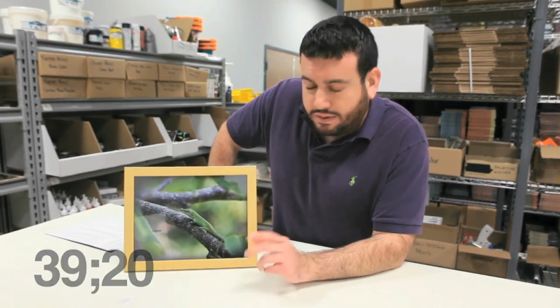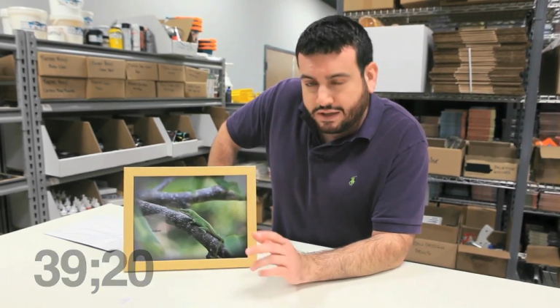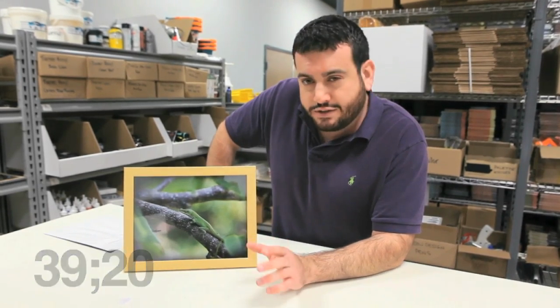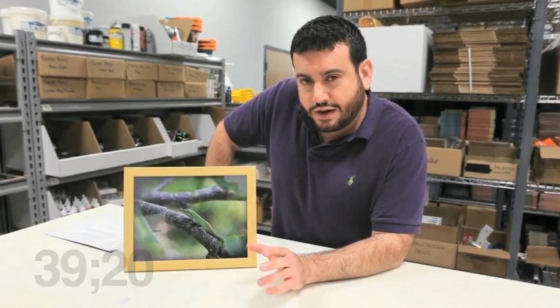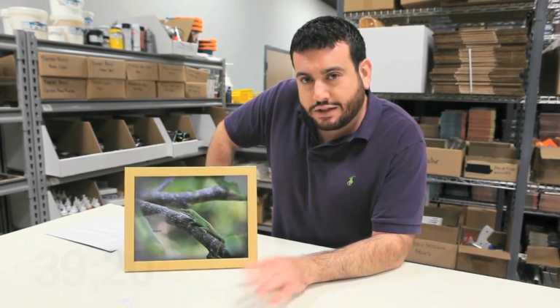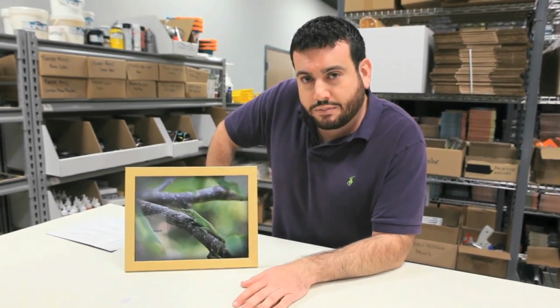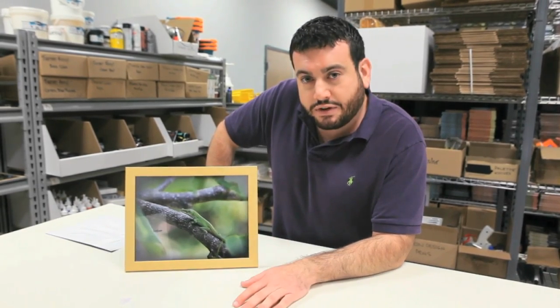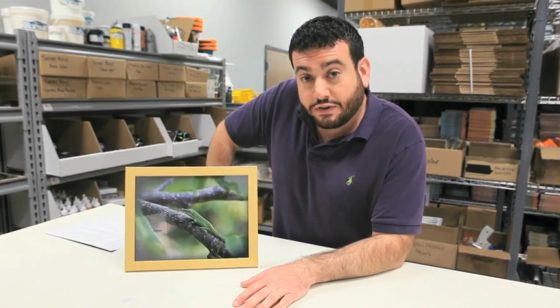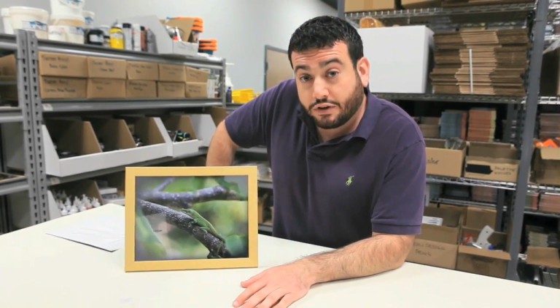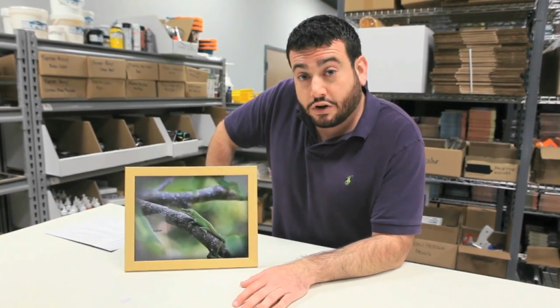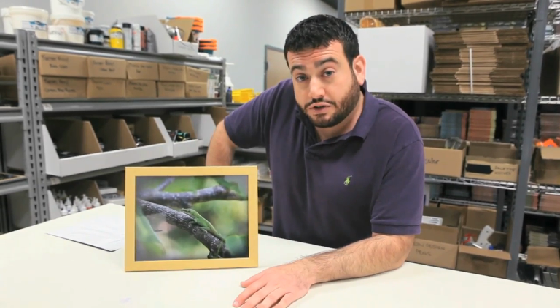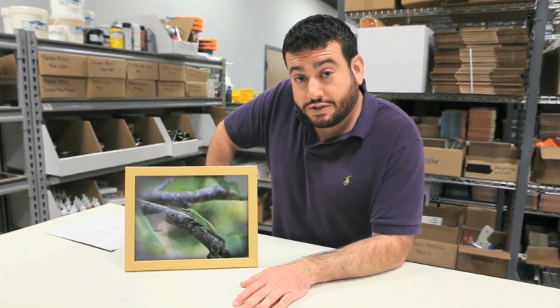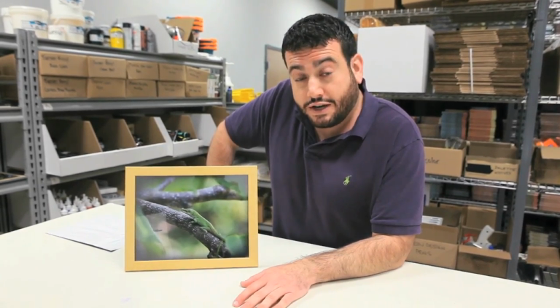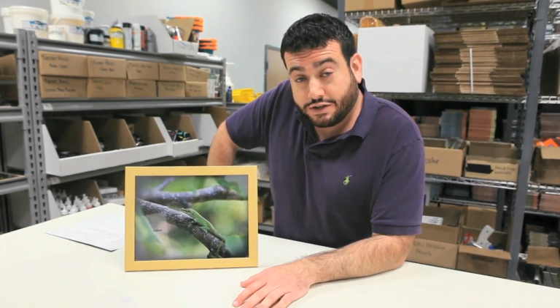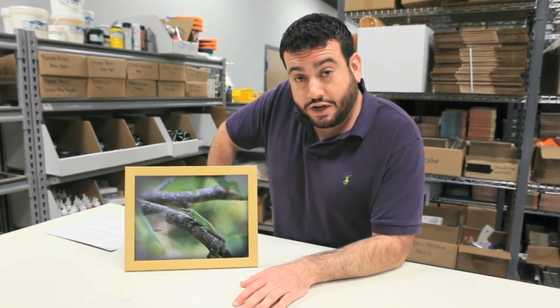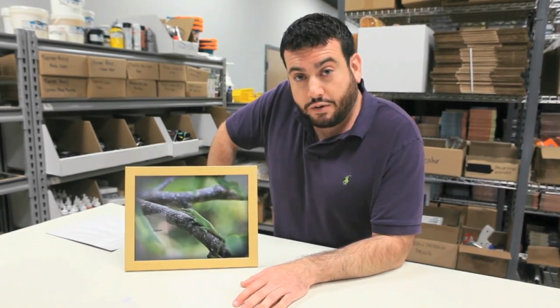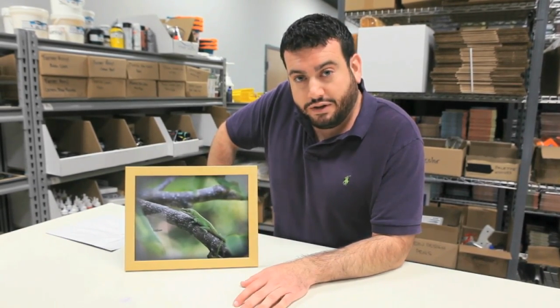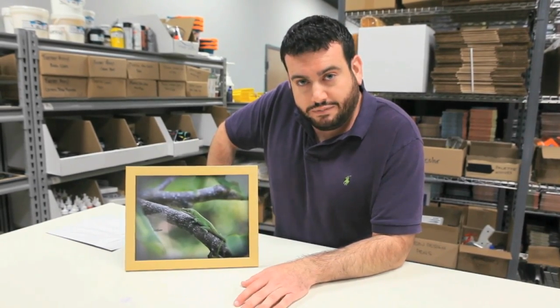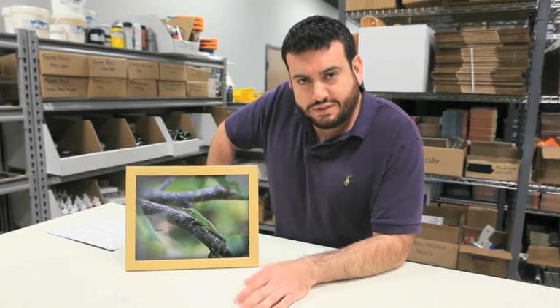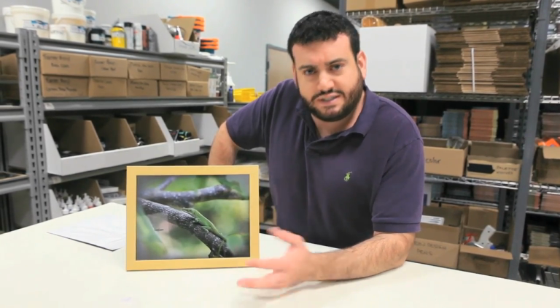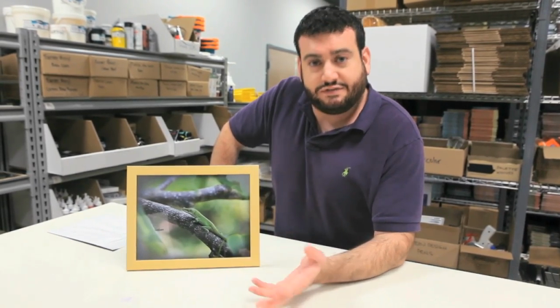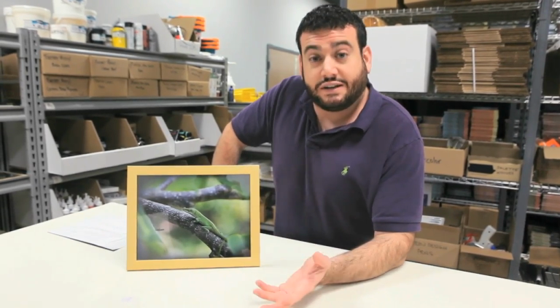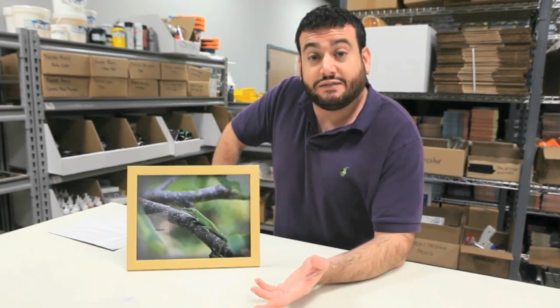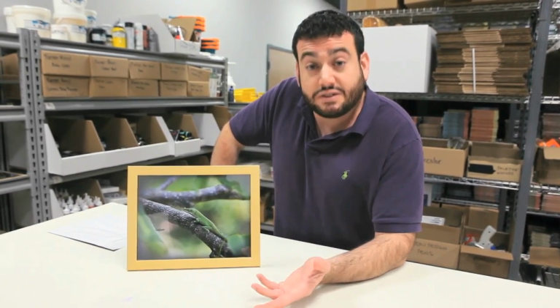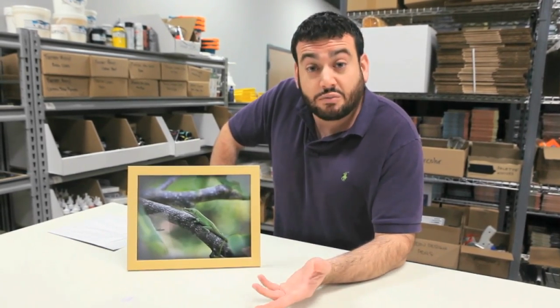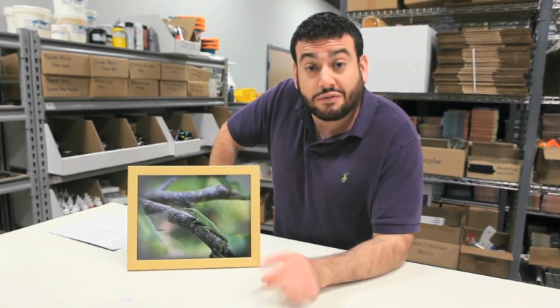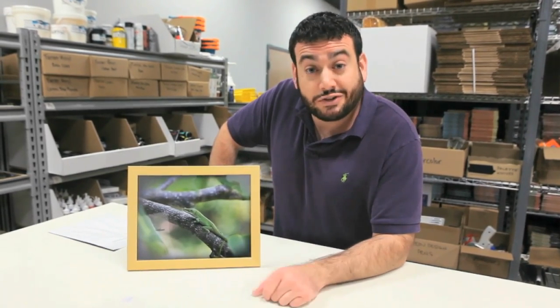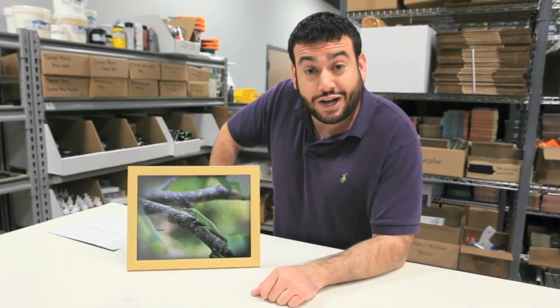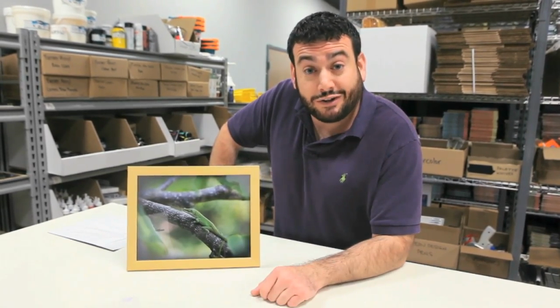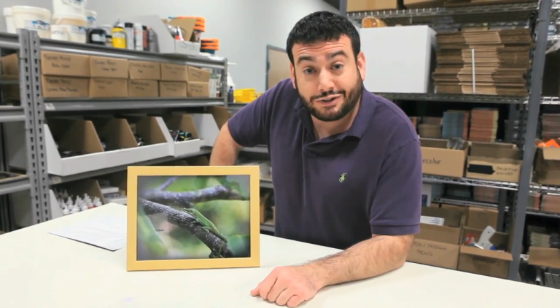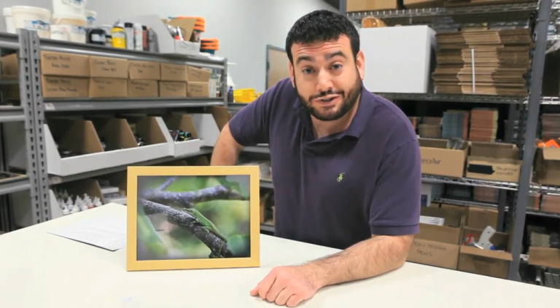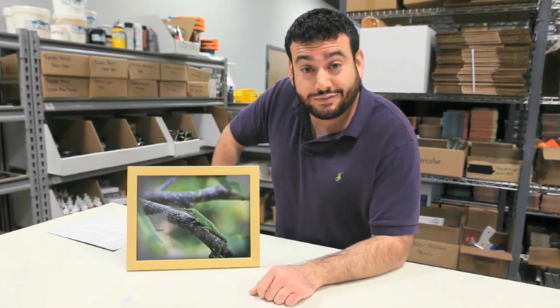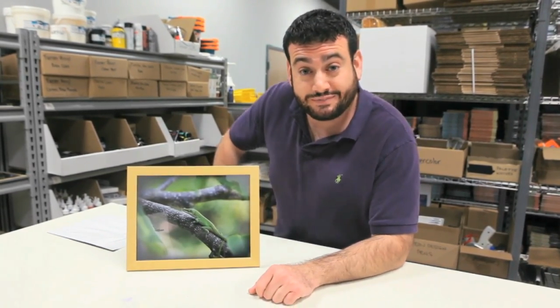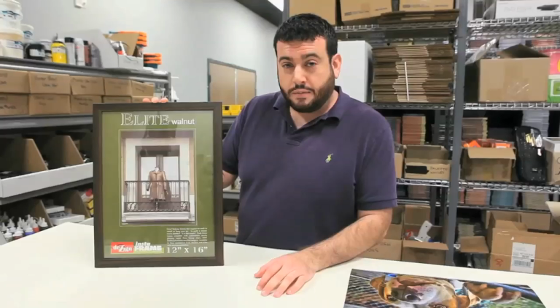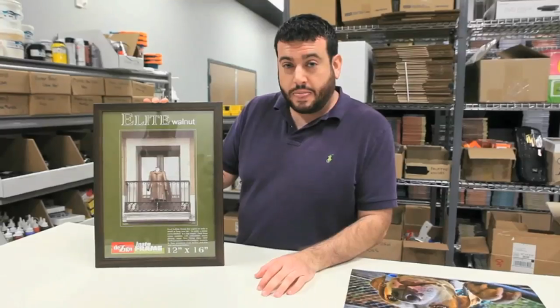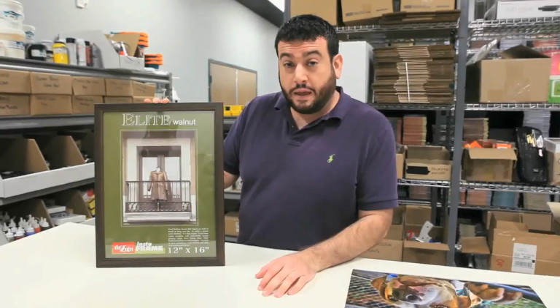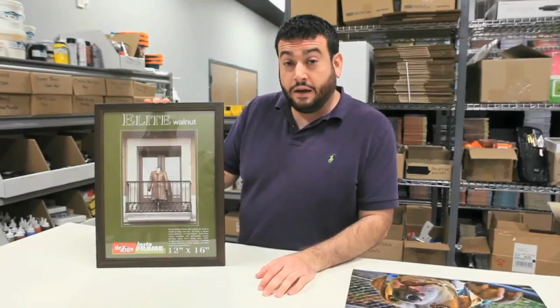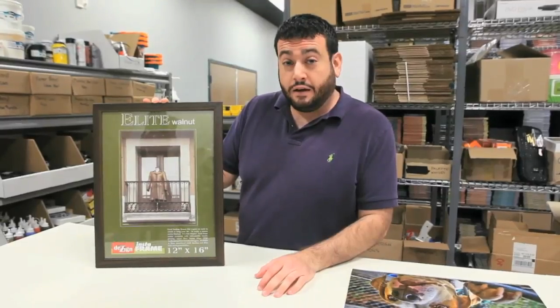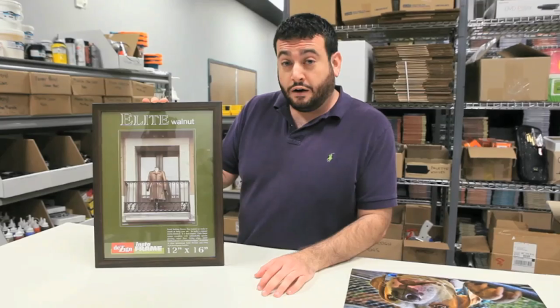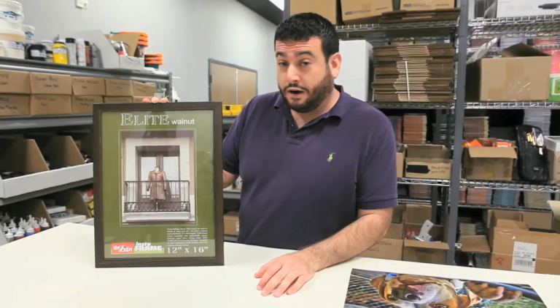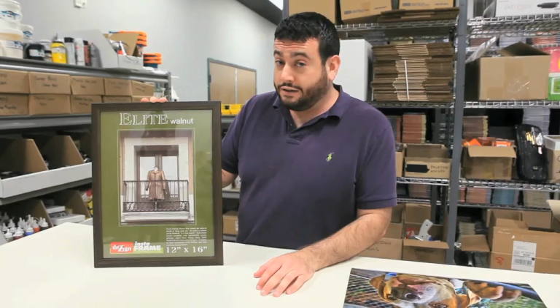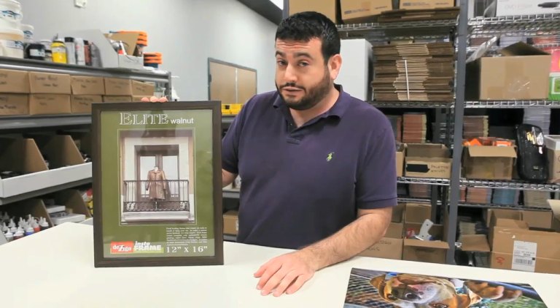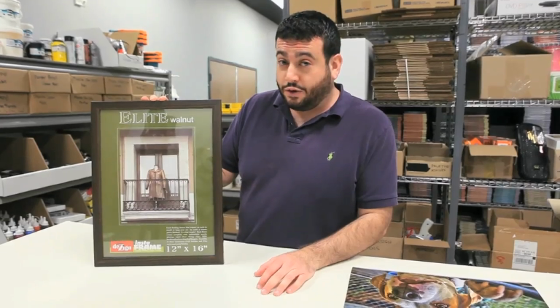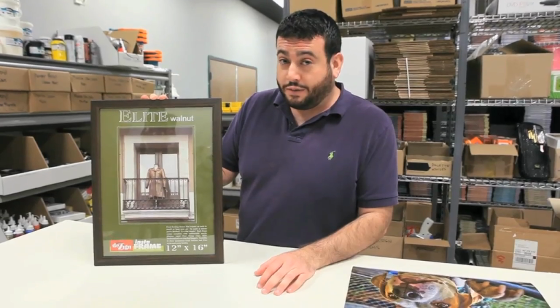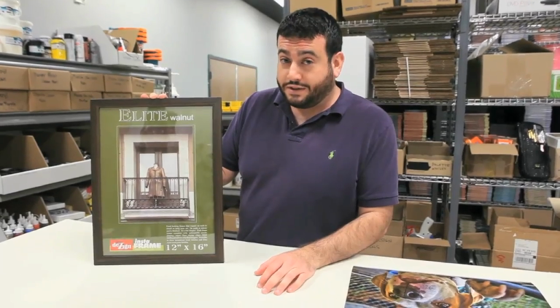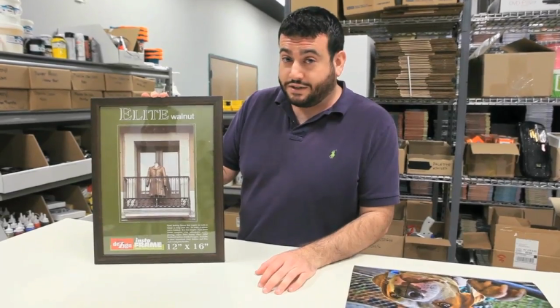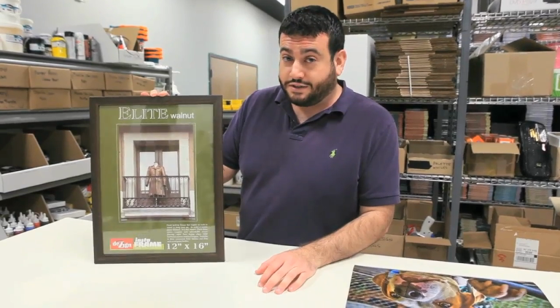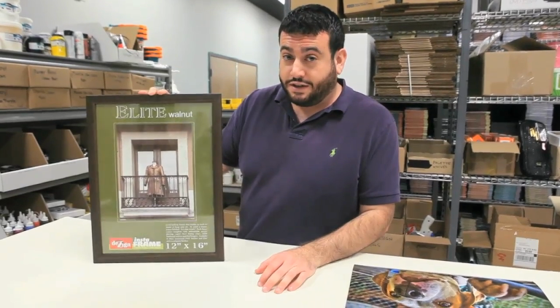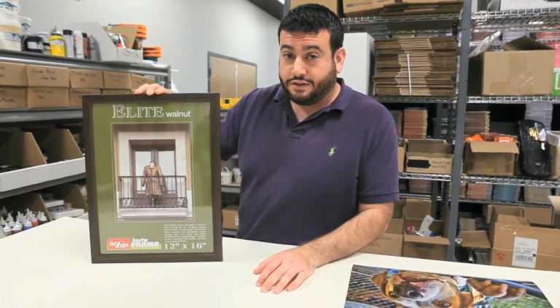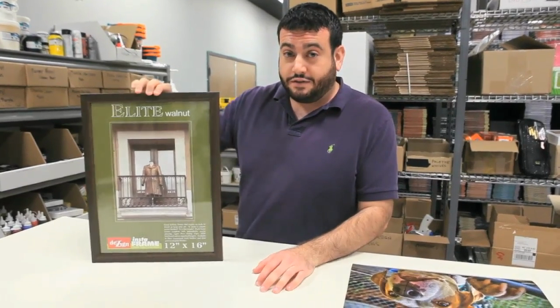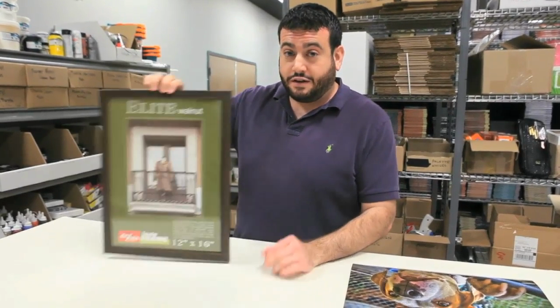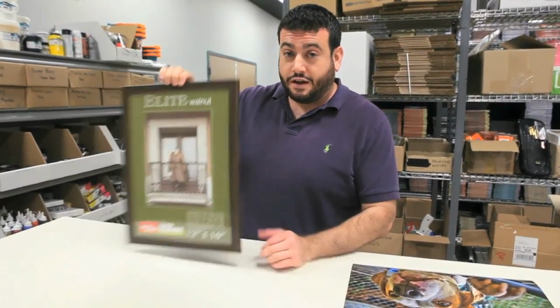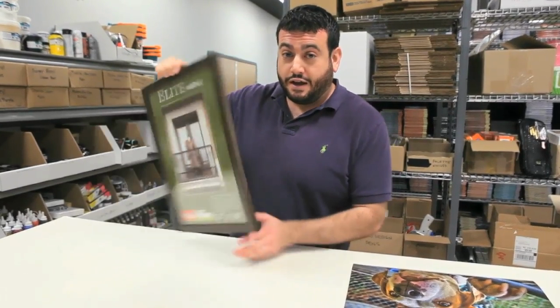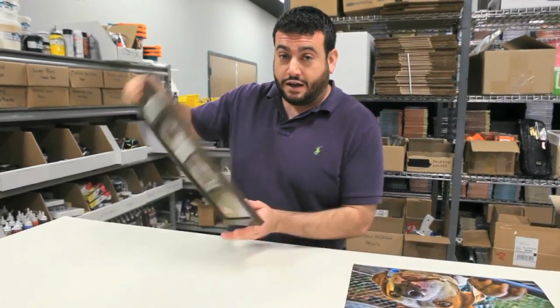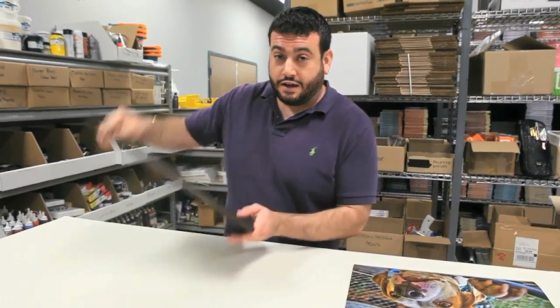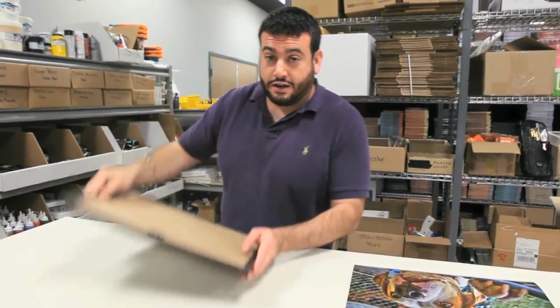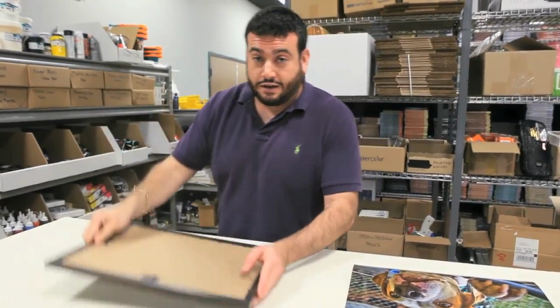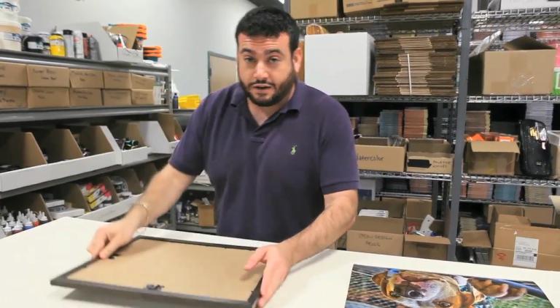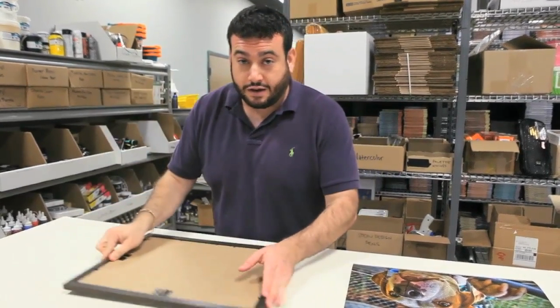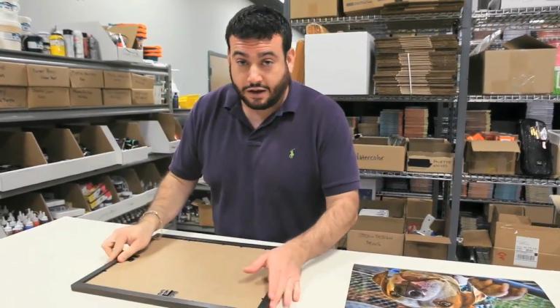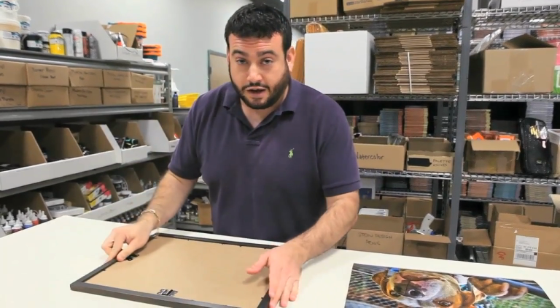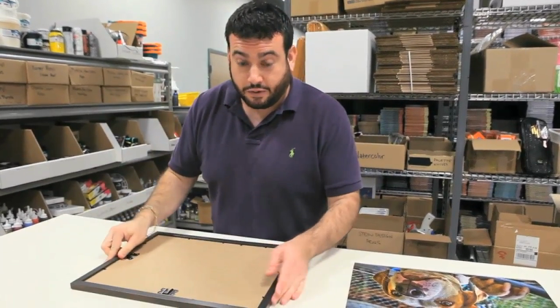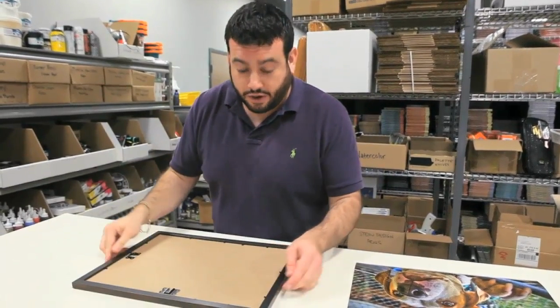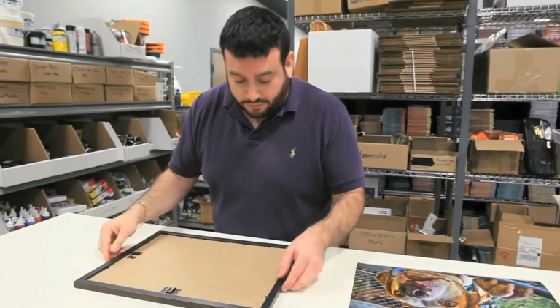Let's try a little bit of a larger size, shall we? See if it gives us more of a challenge. All right, 12 by 16, and here we go.